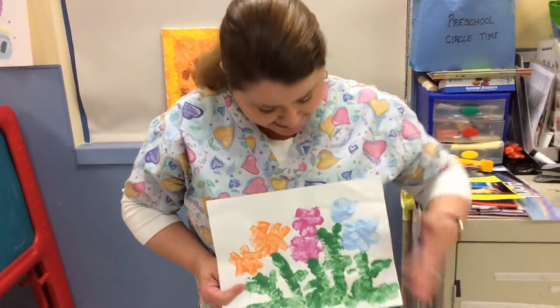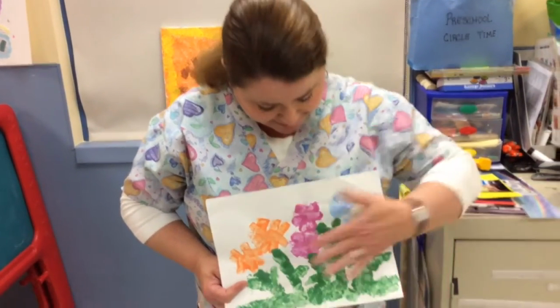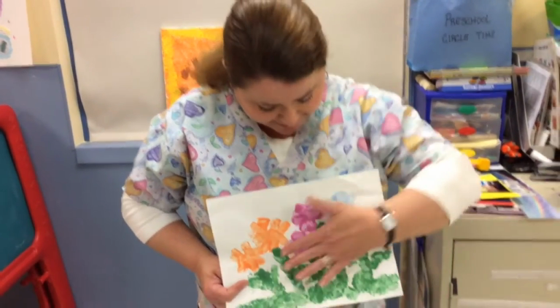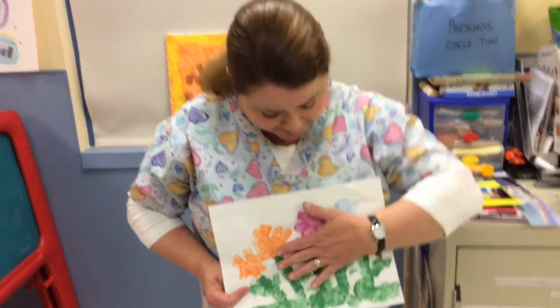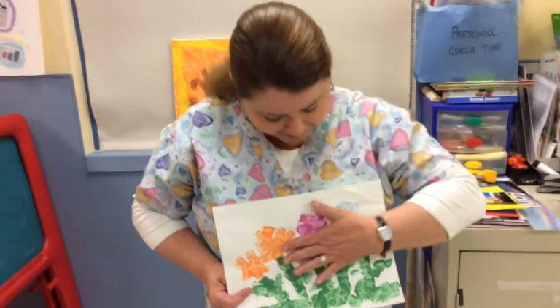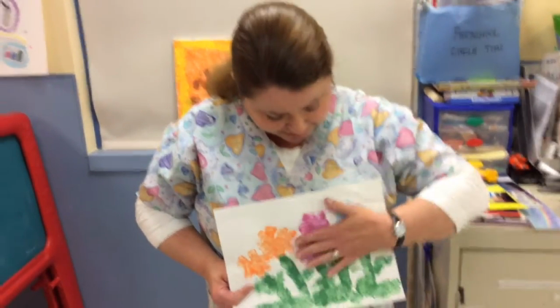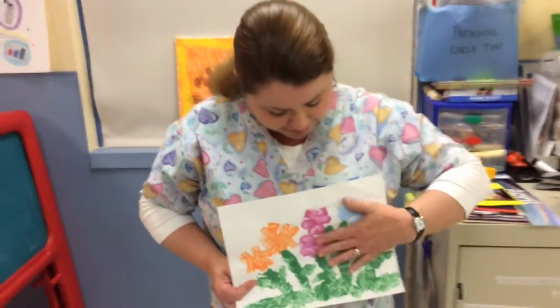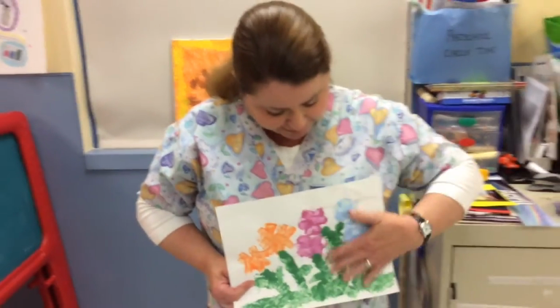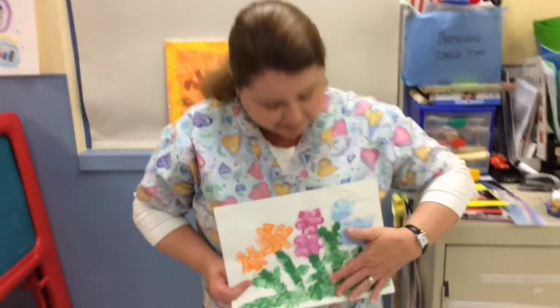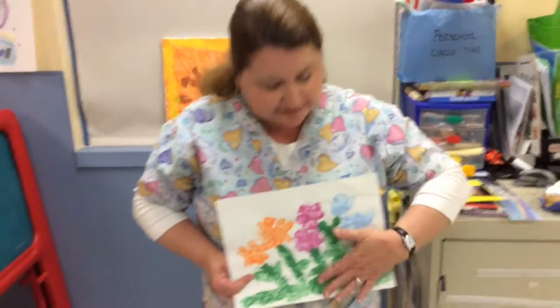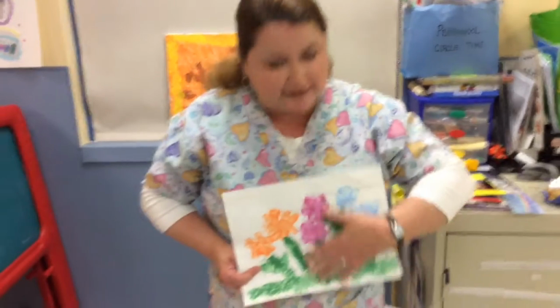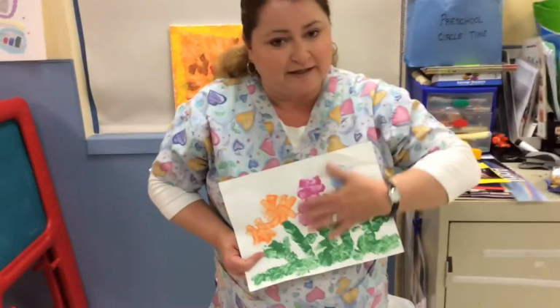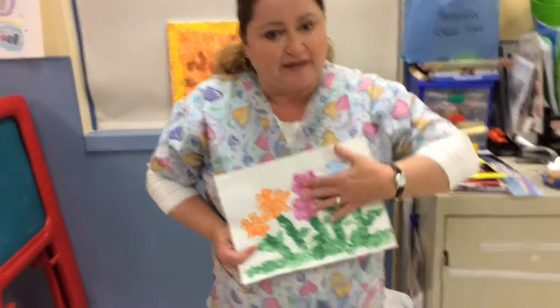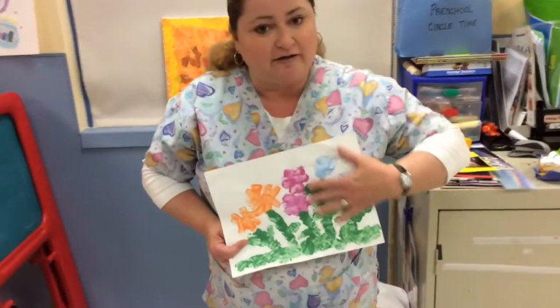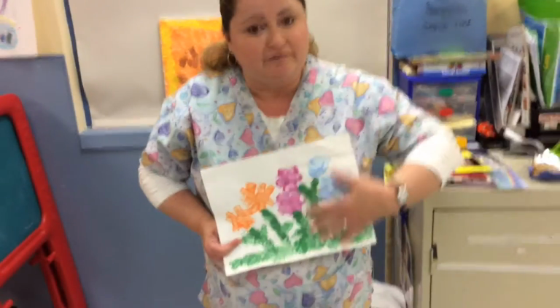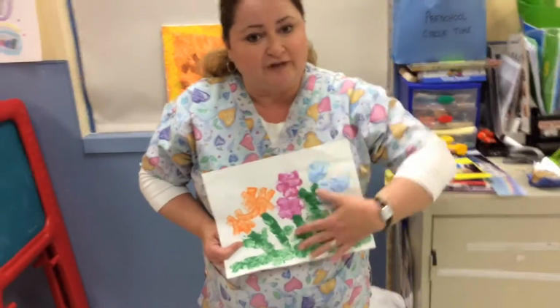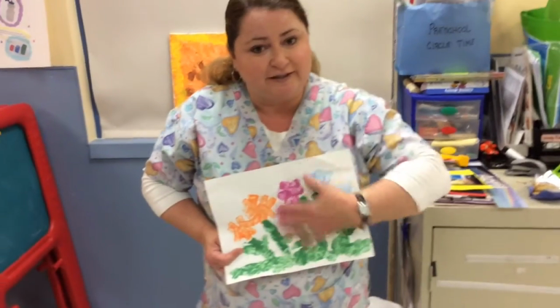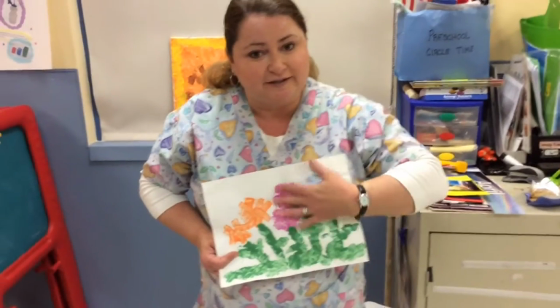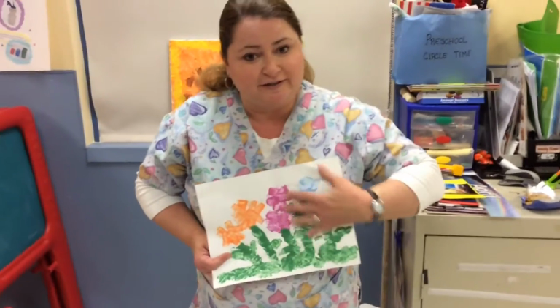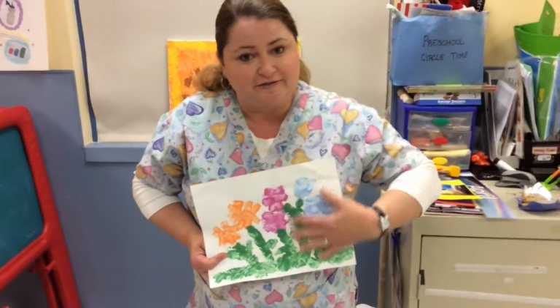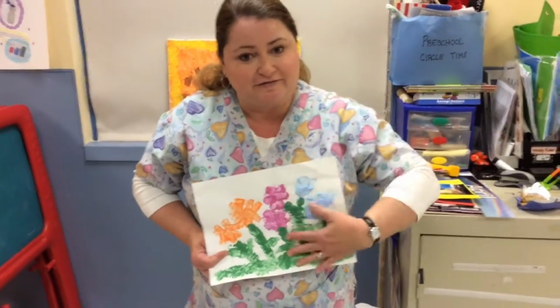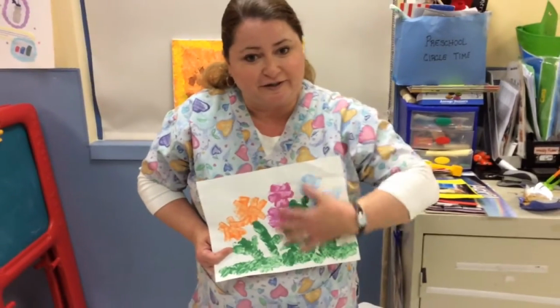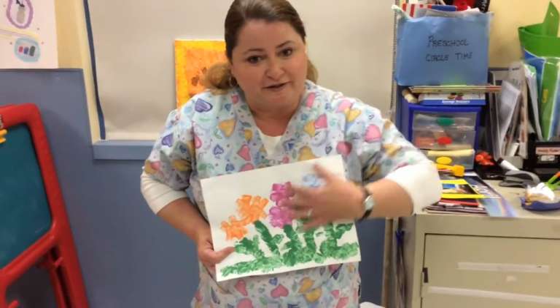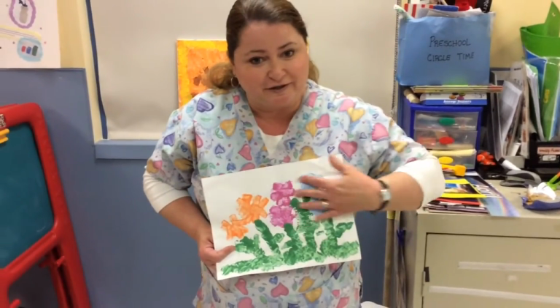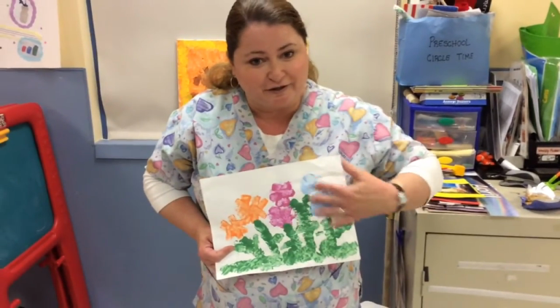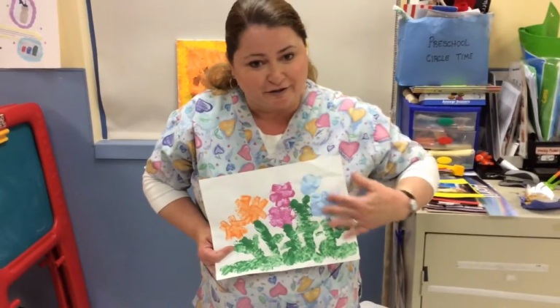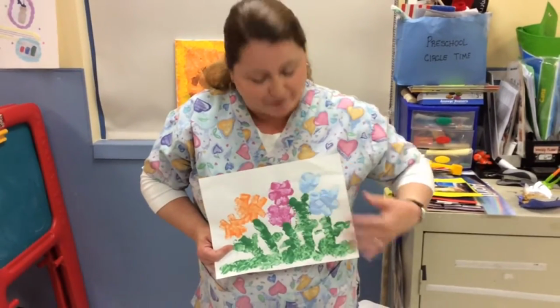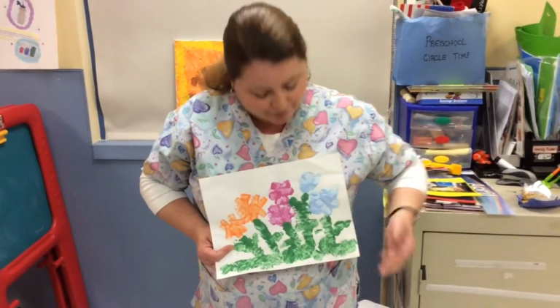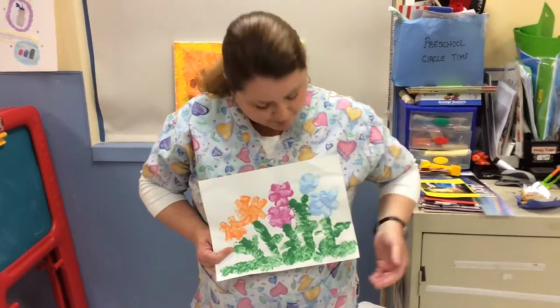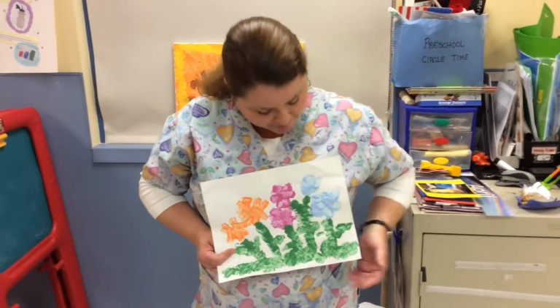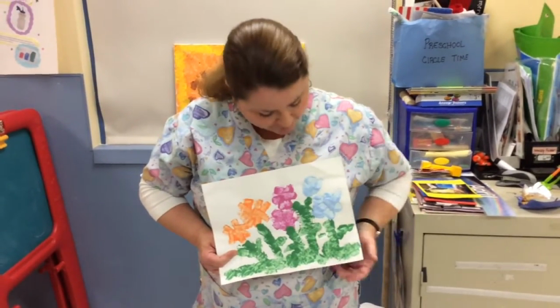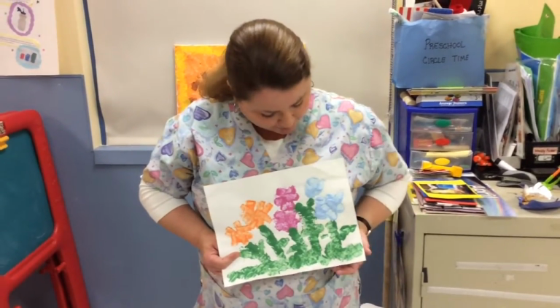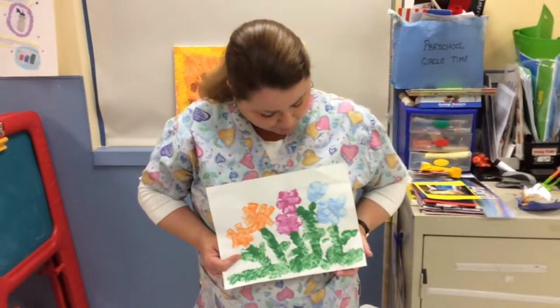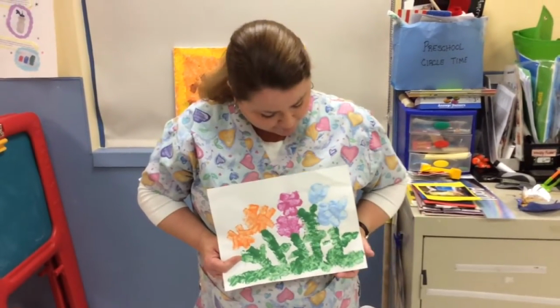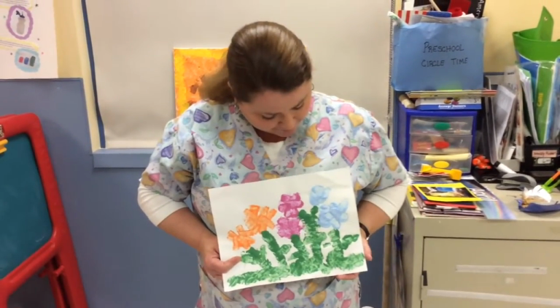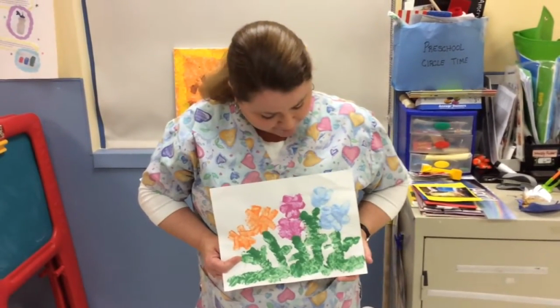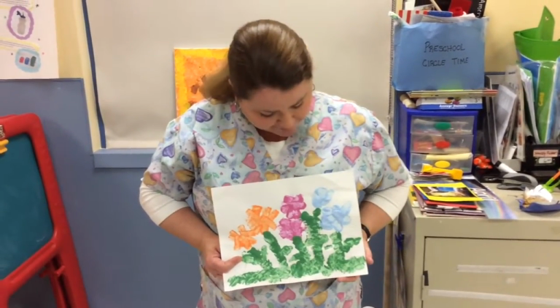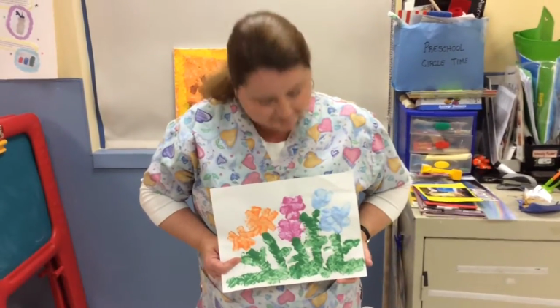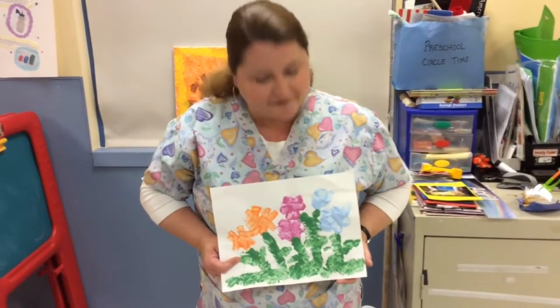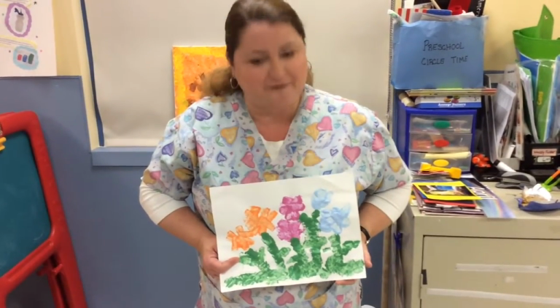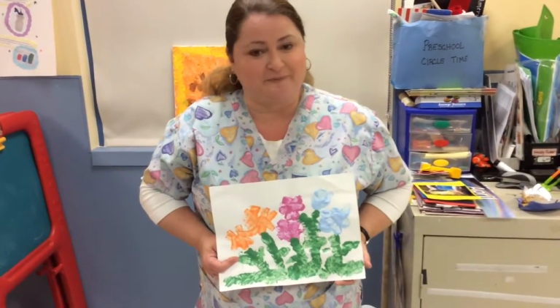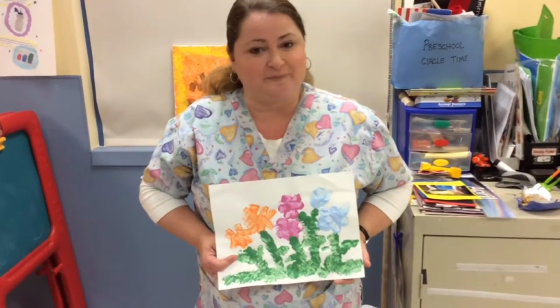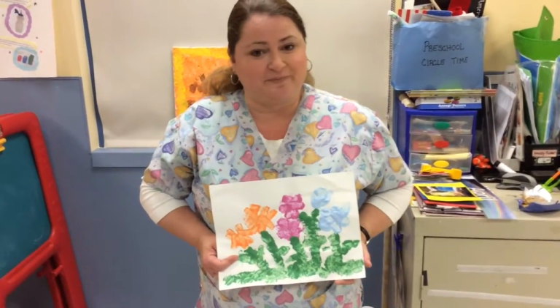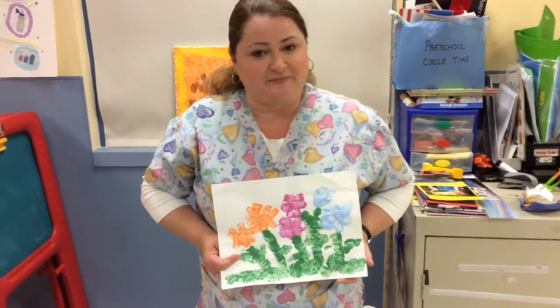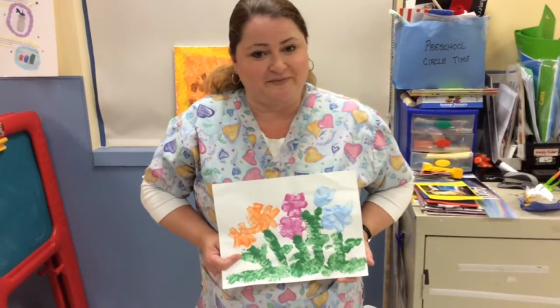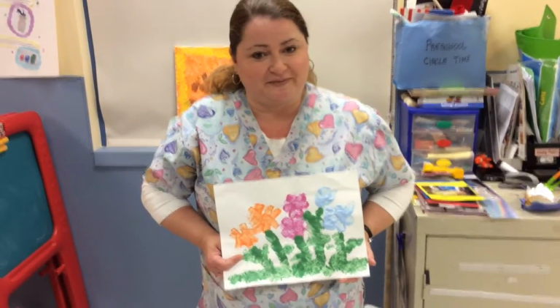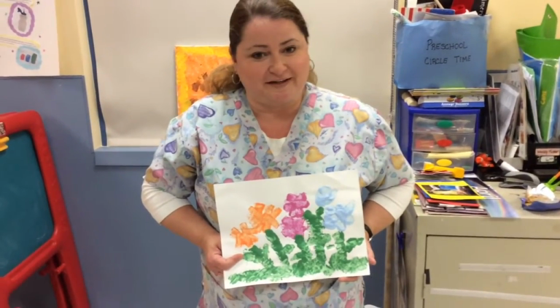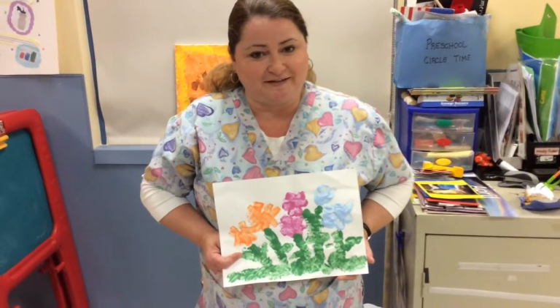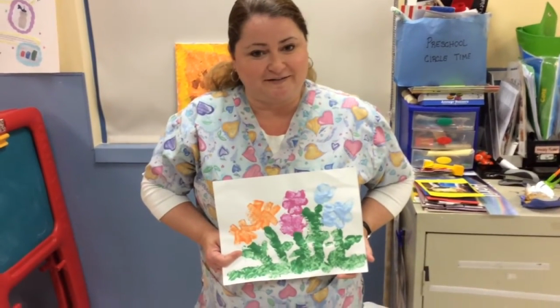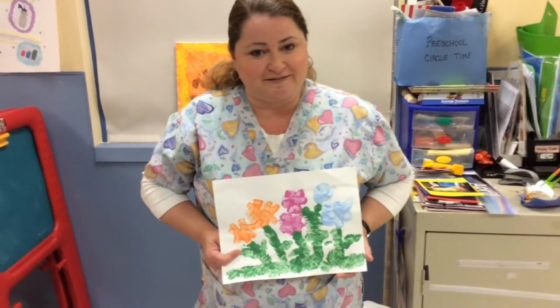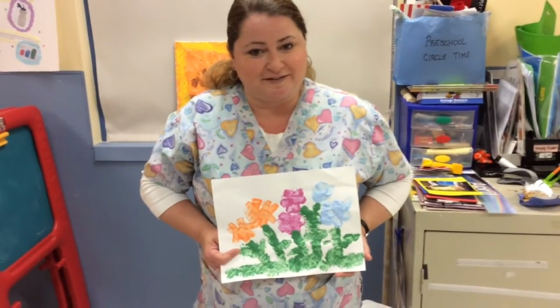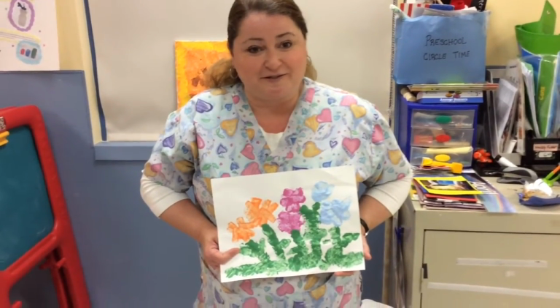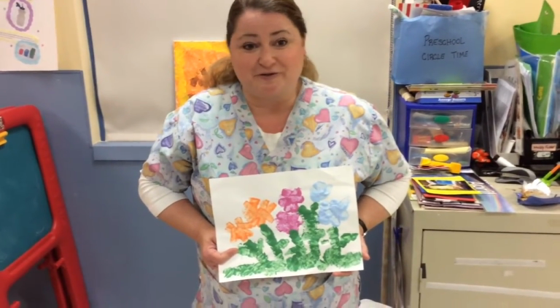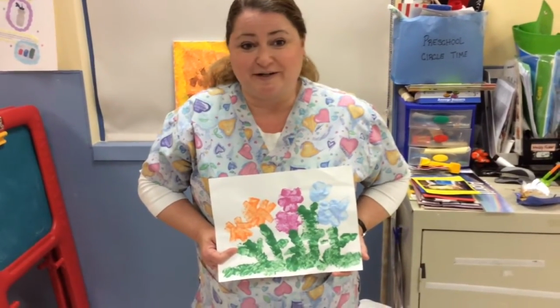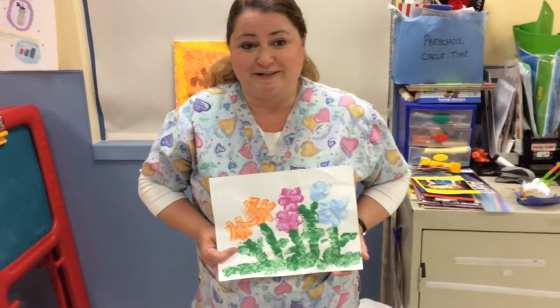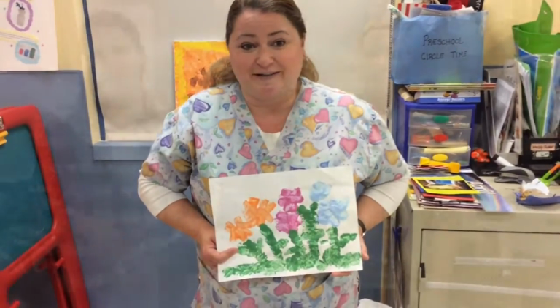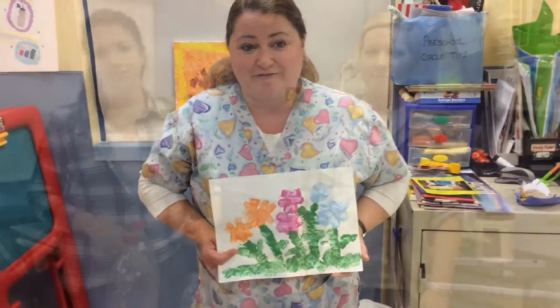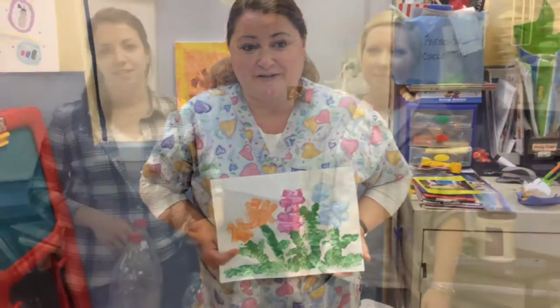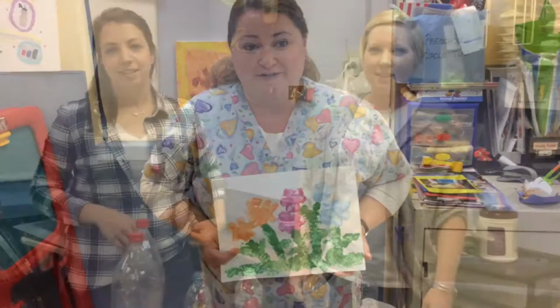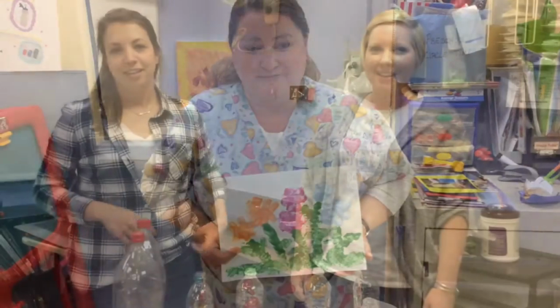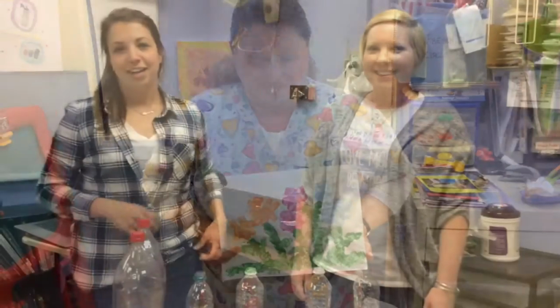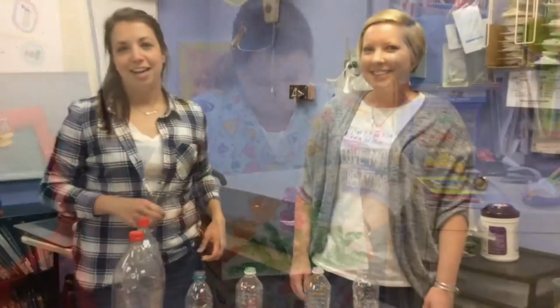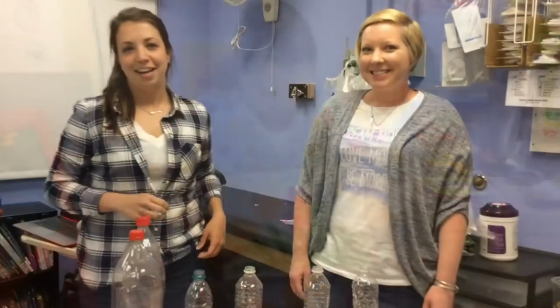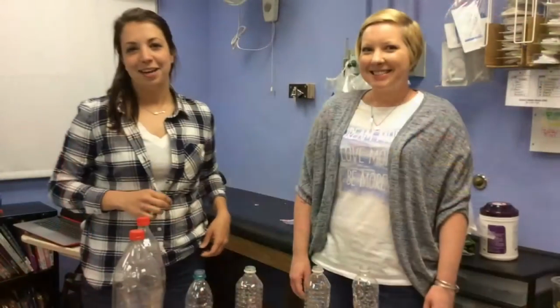You can actually have fun feeling your puffy paint. Enjoy and have fun.